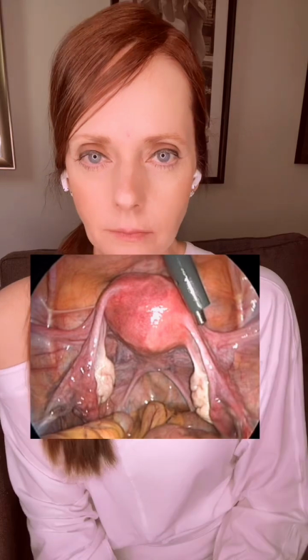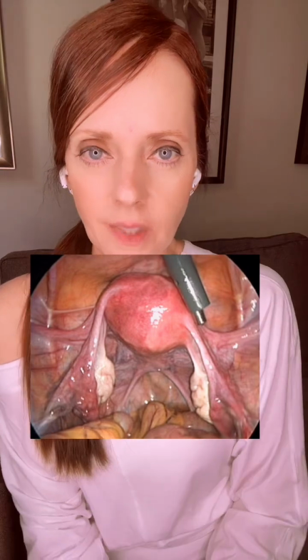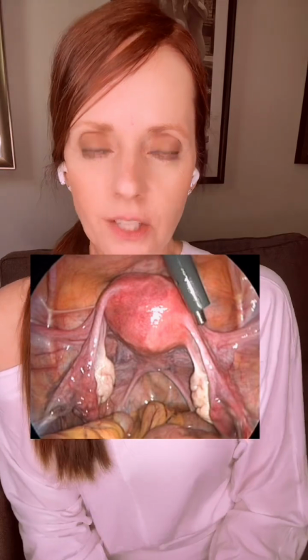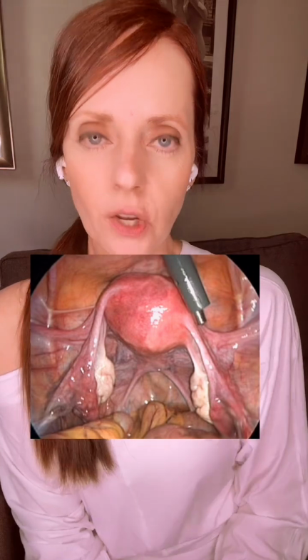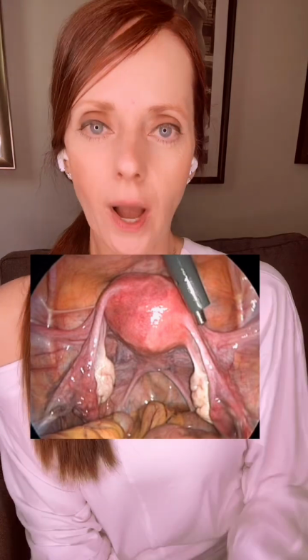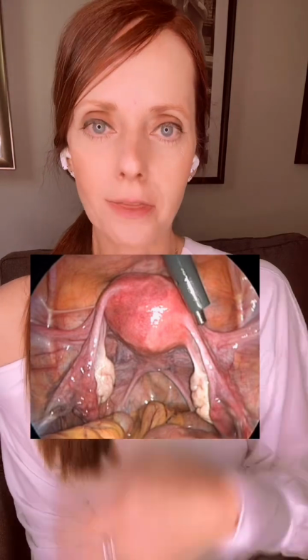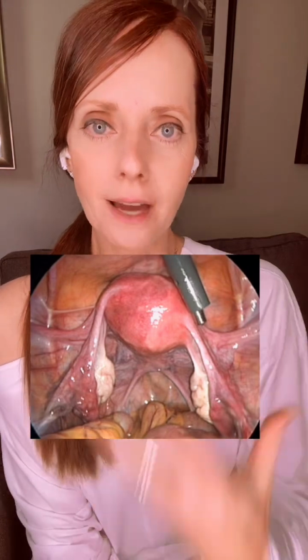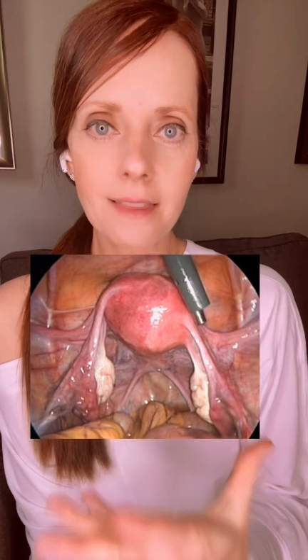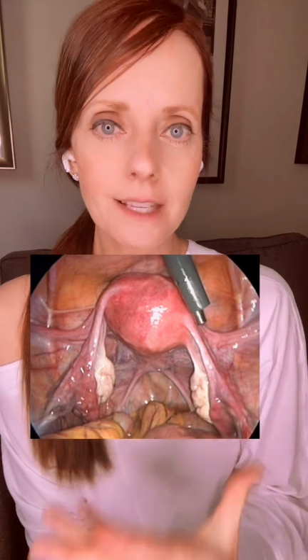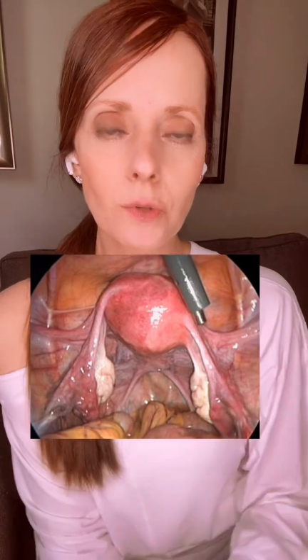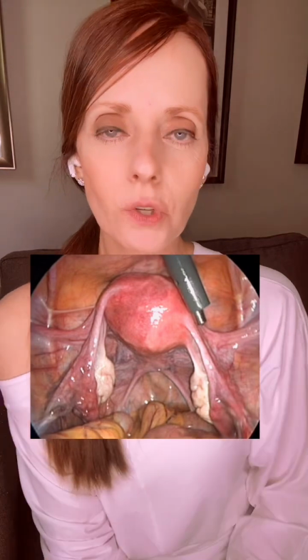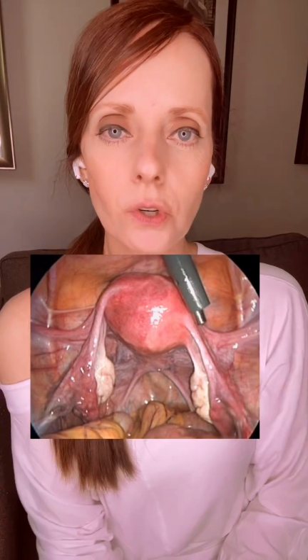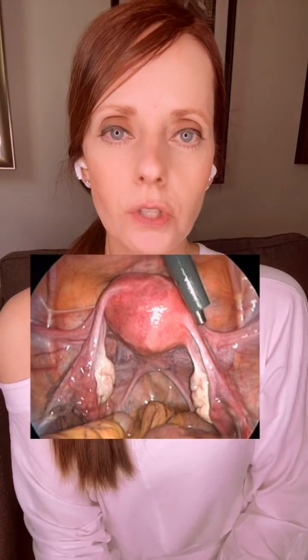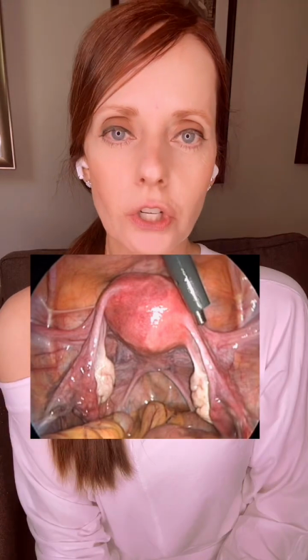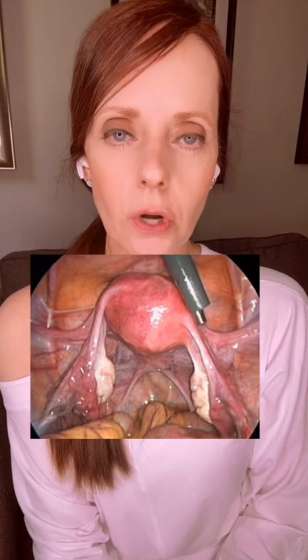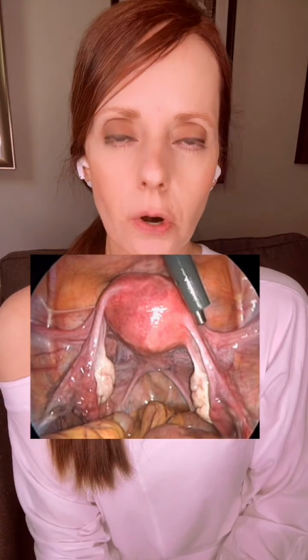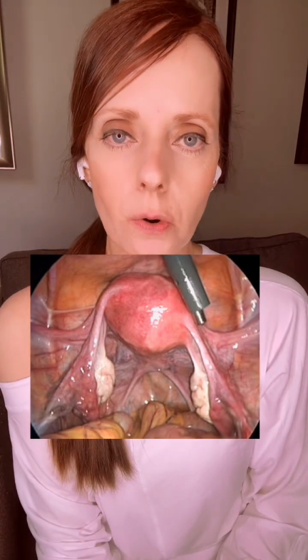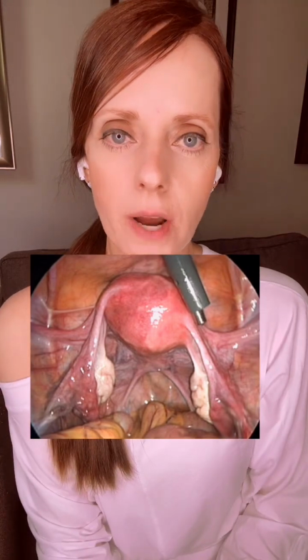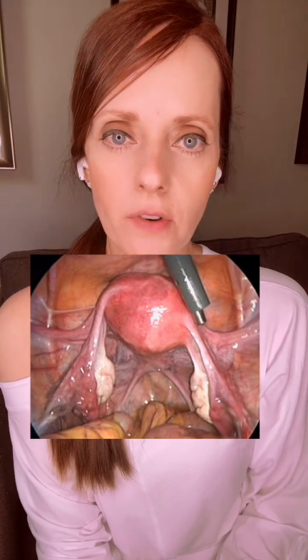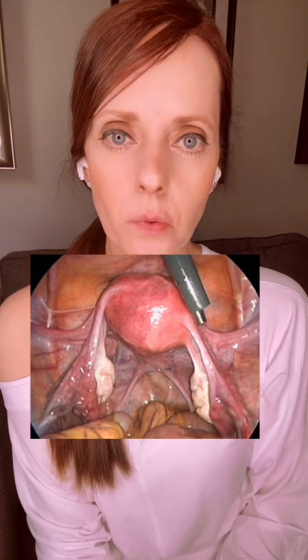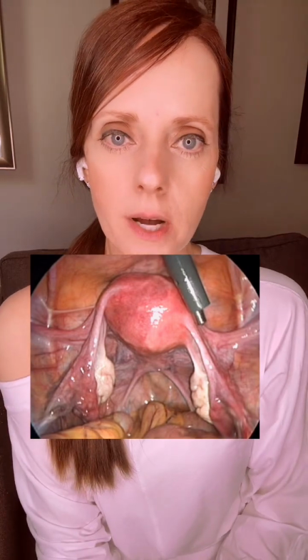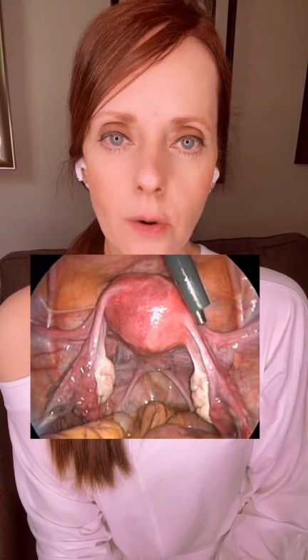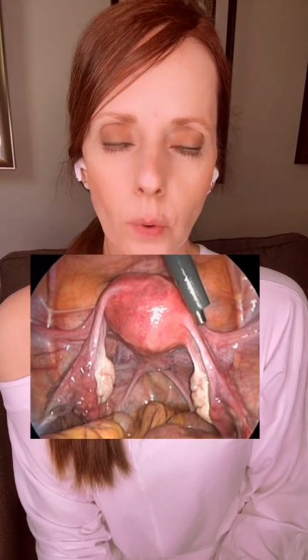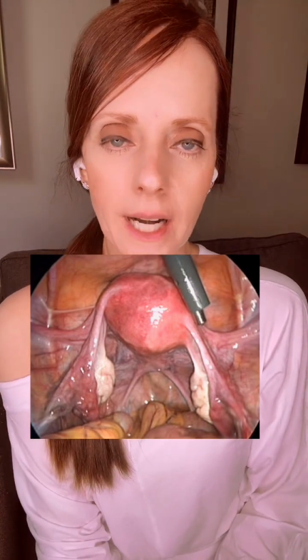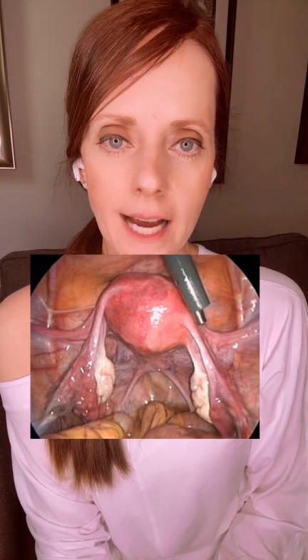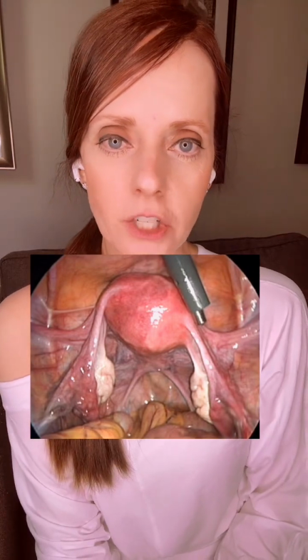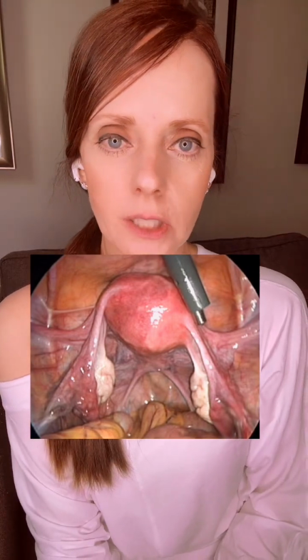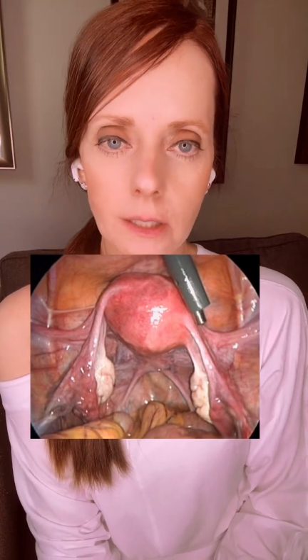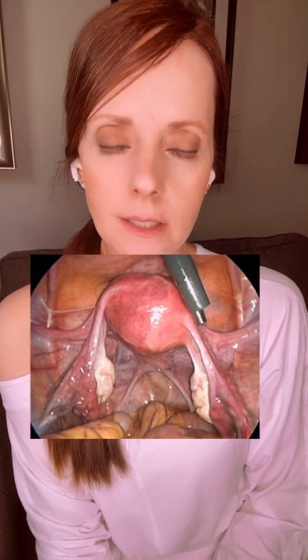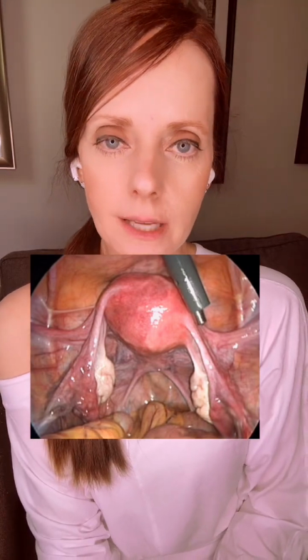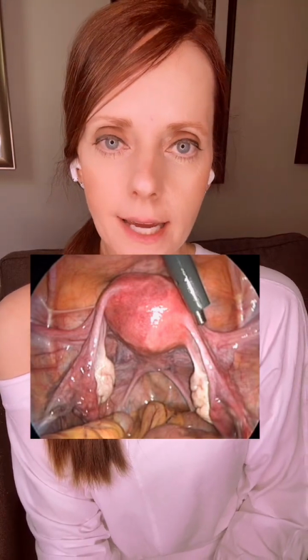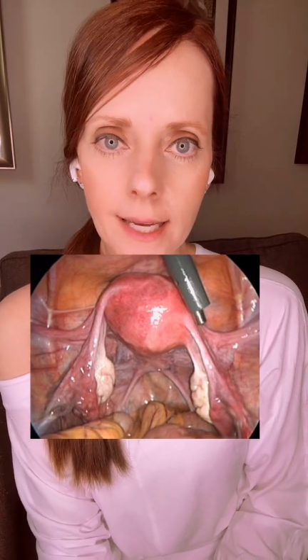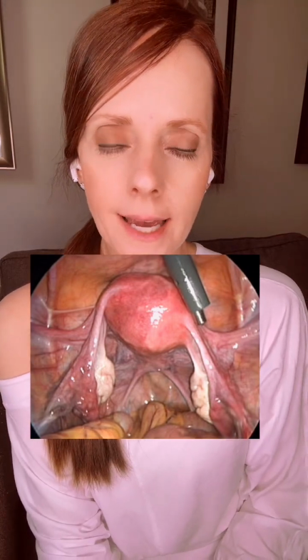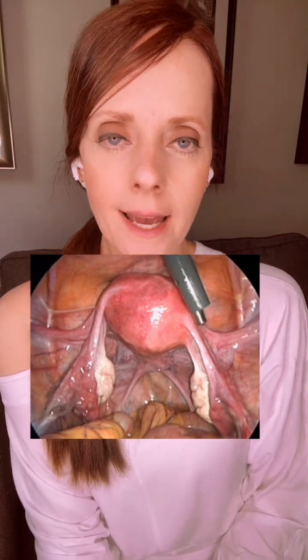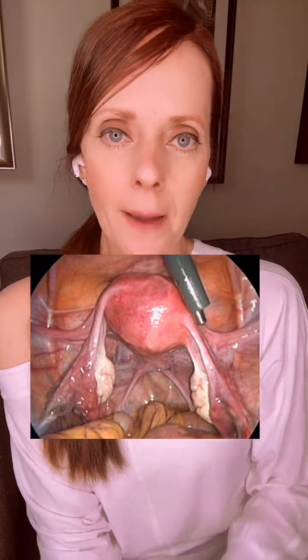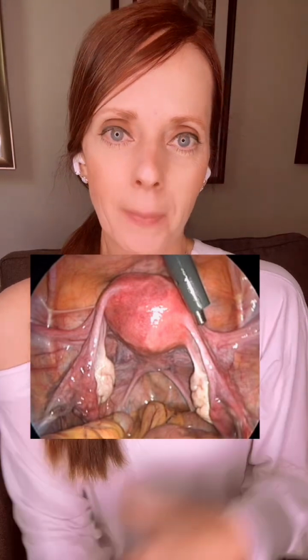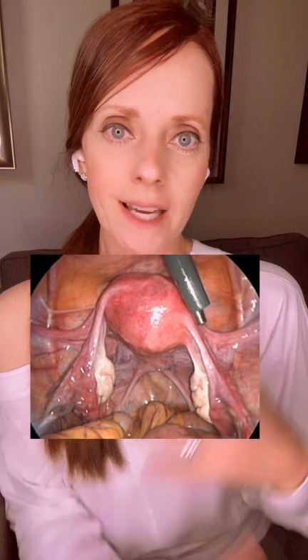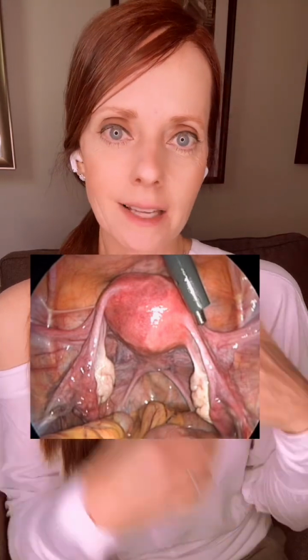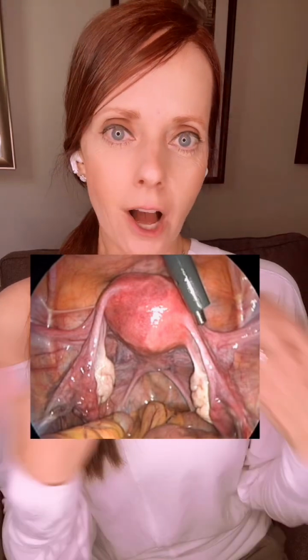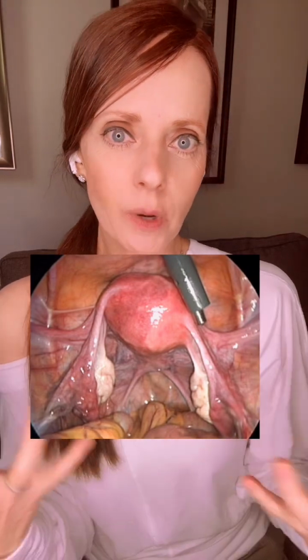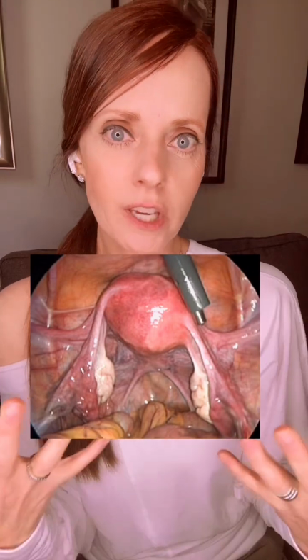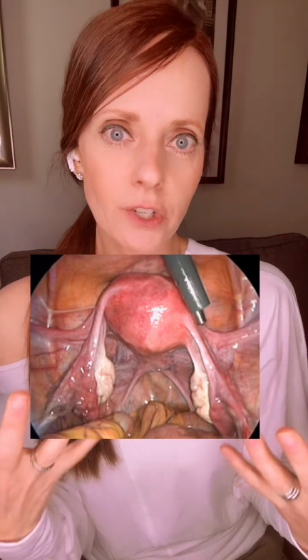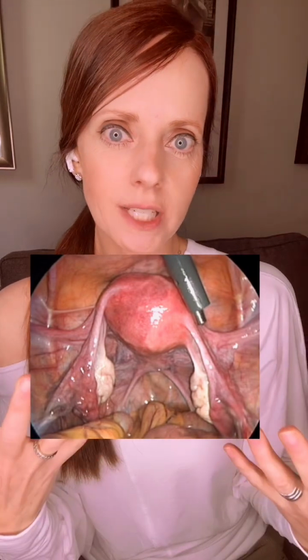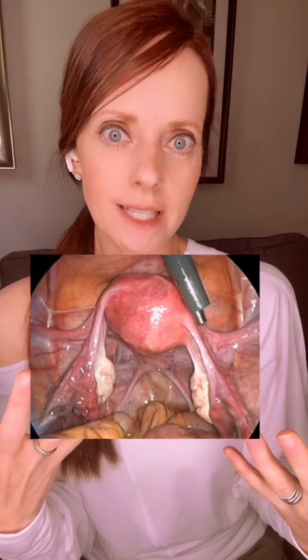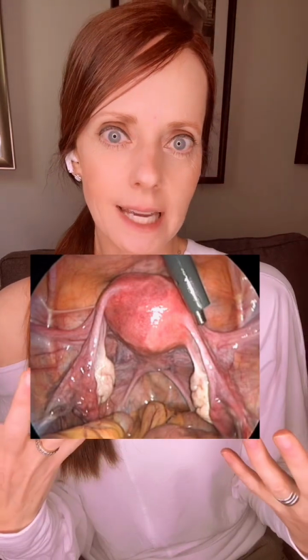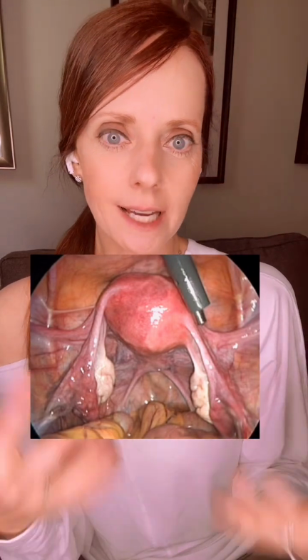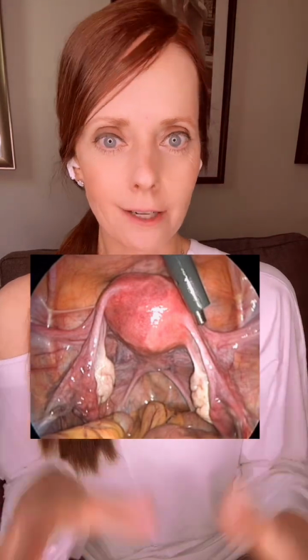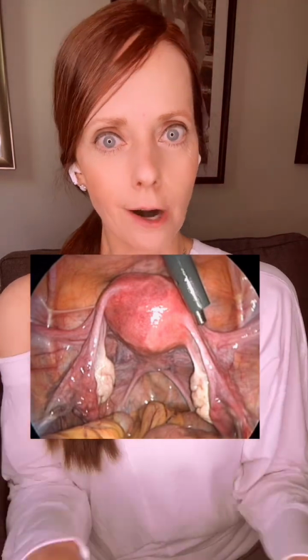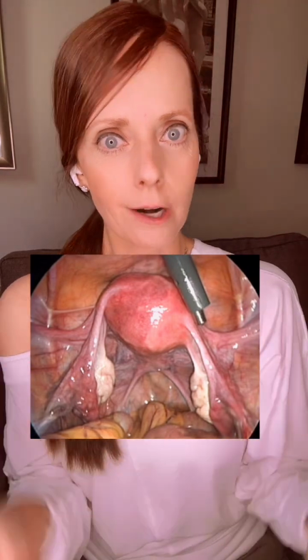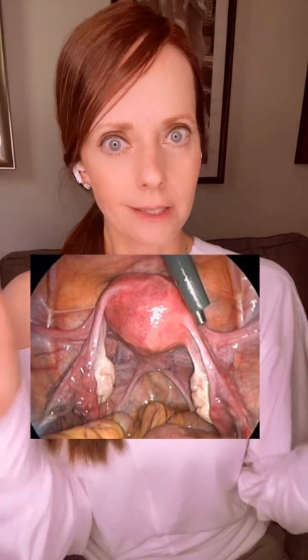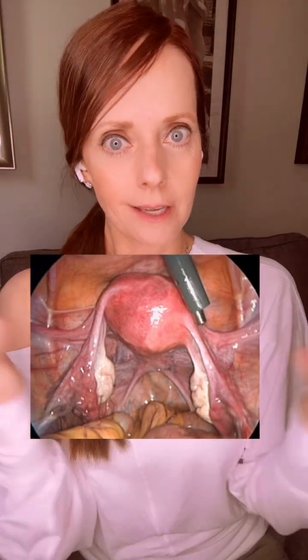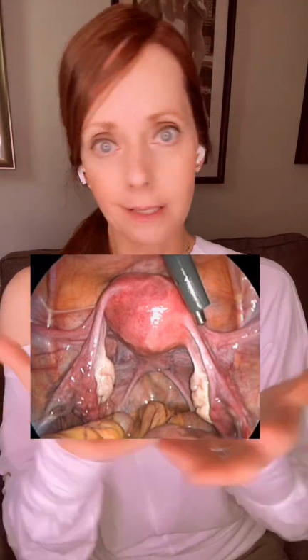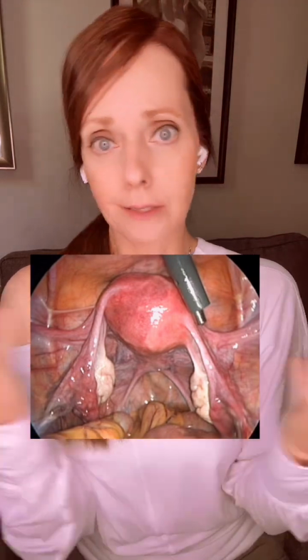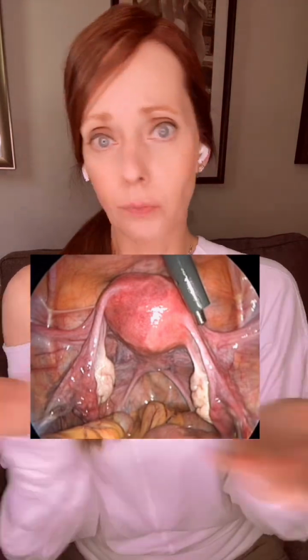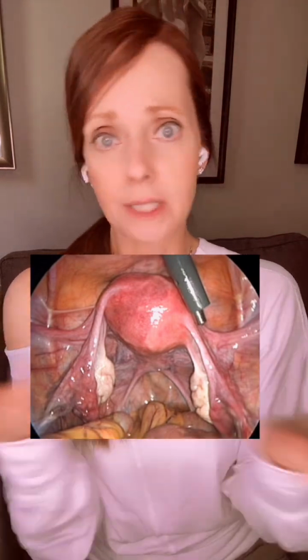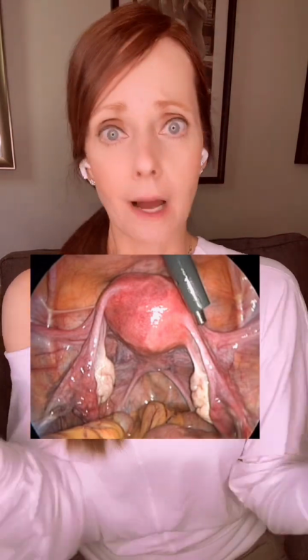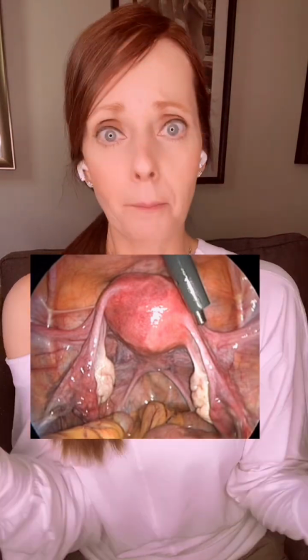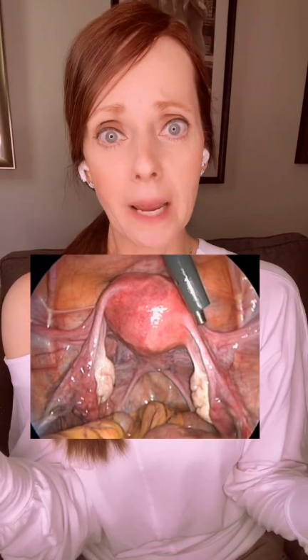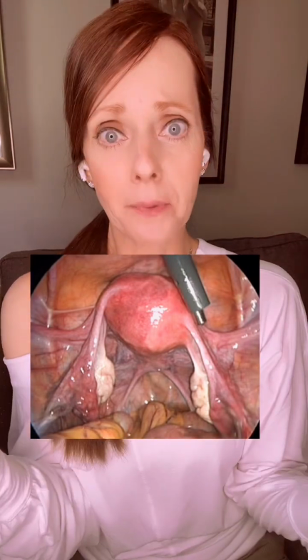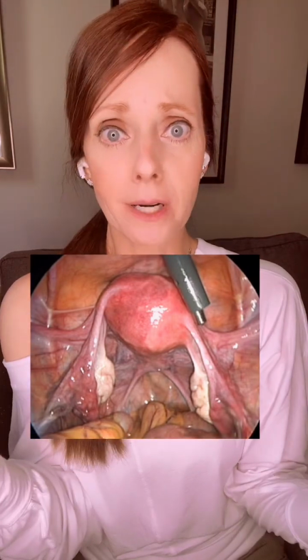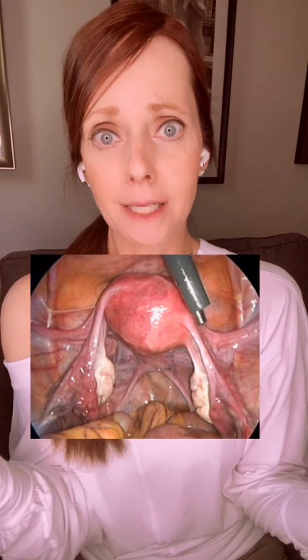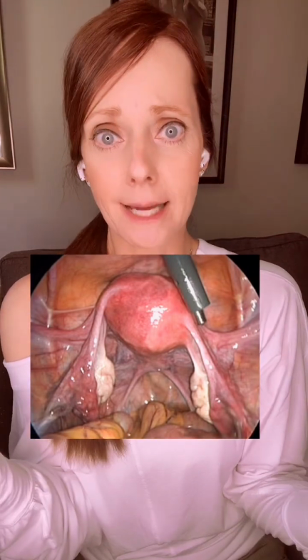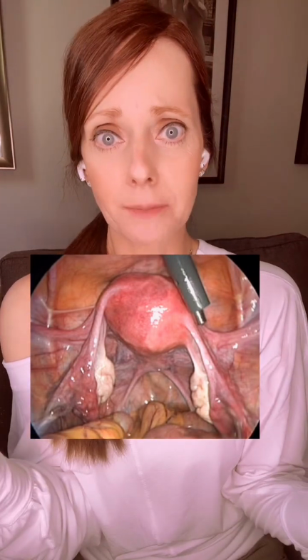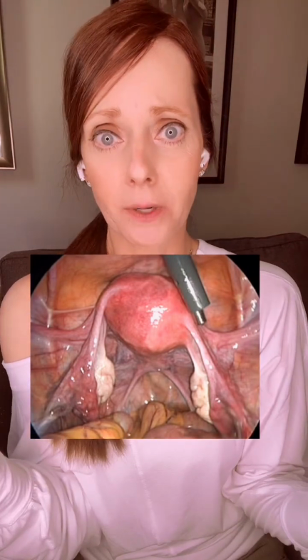I thought this was cool to show everyone what it actually looks like, because all we usually see is what's on paper and in textbooks.